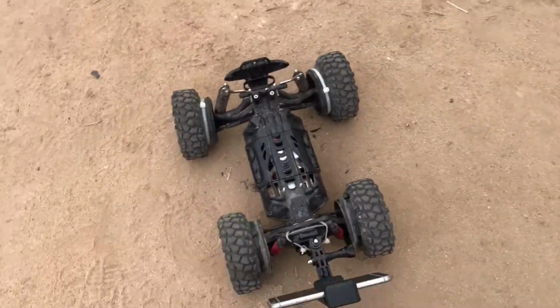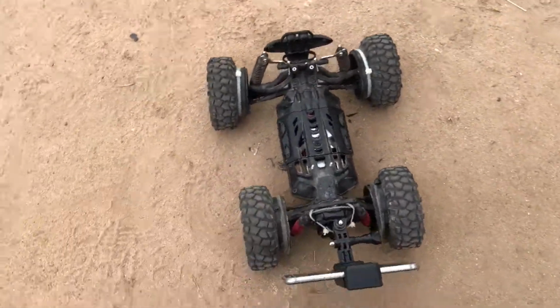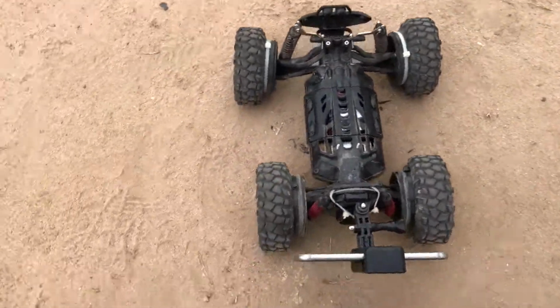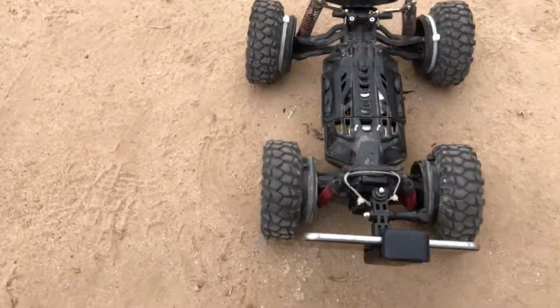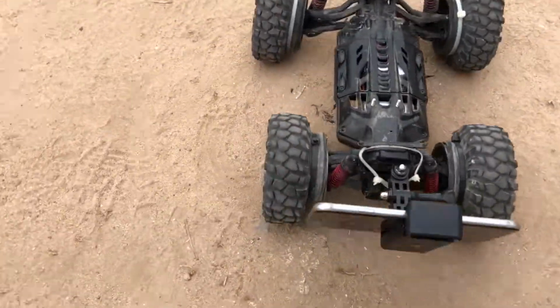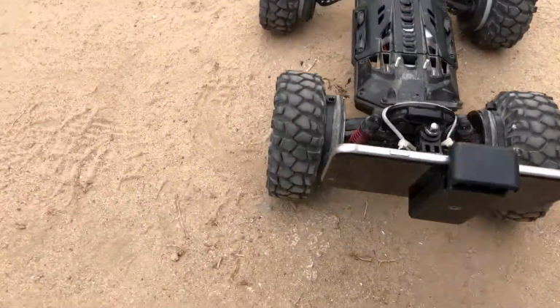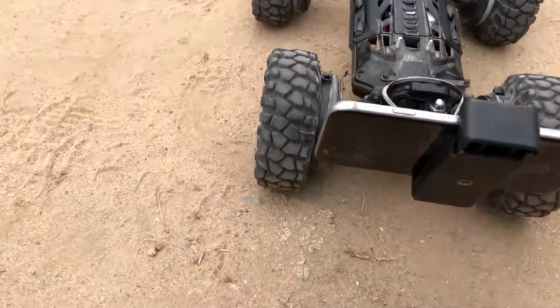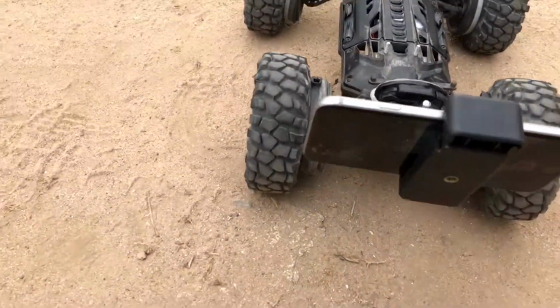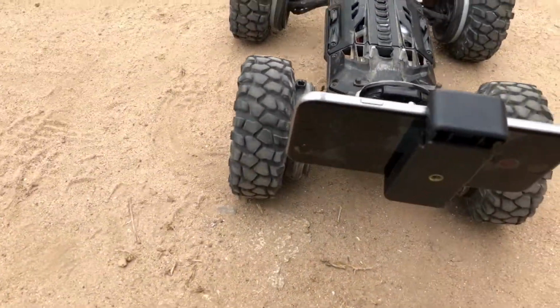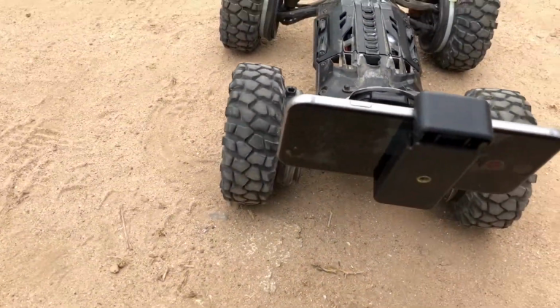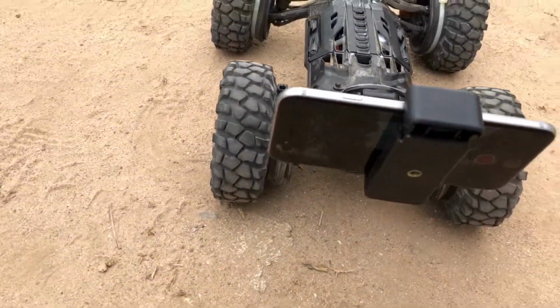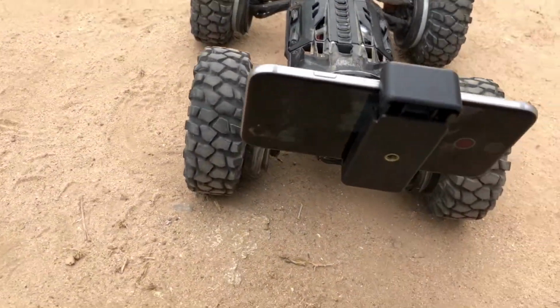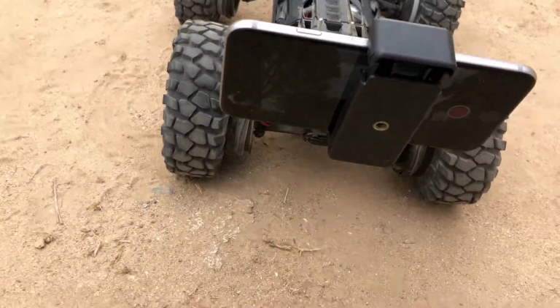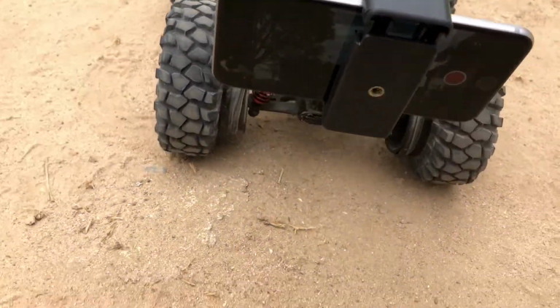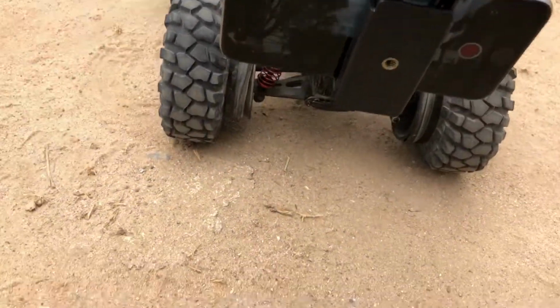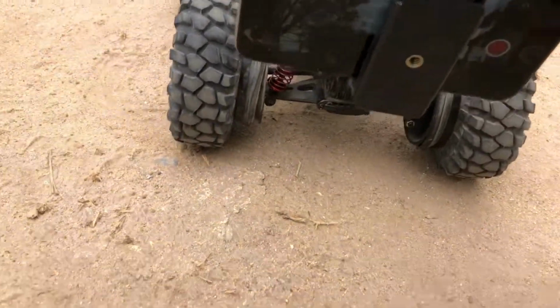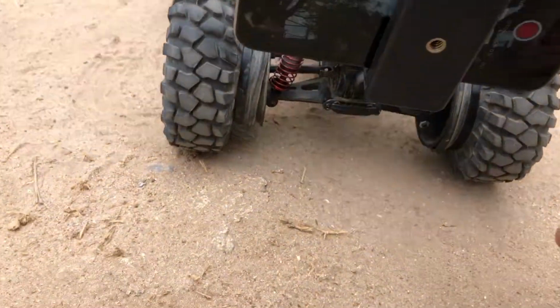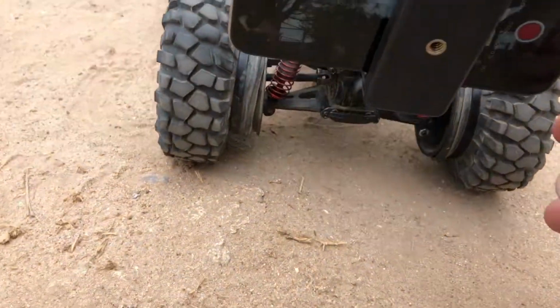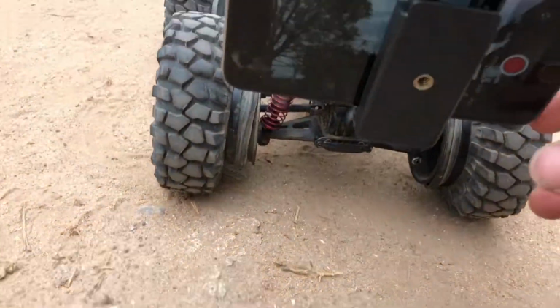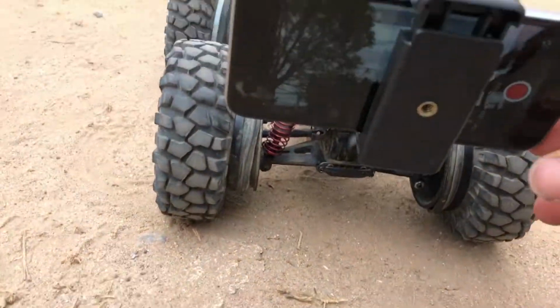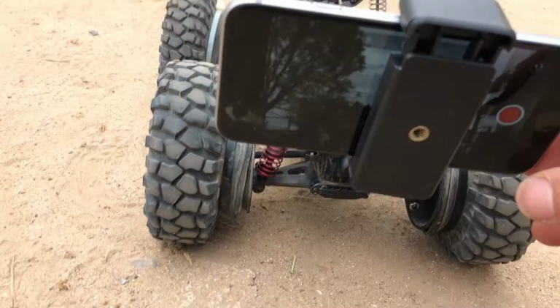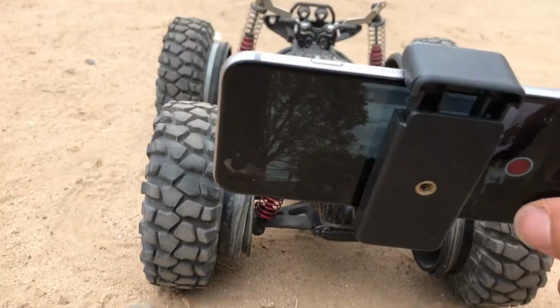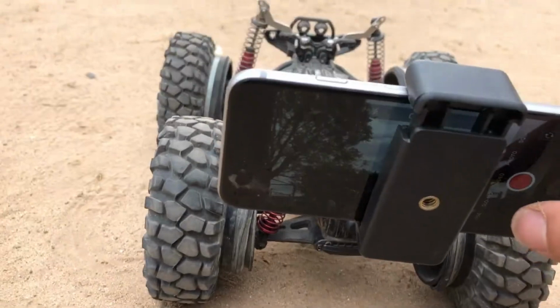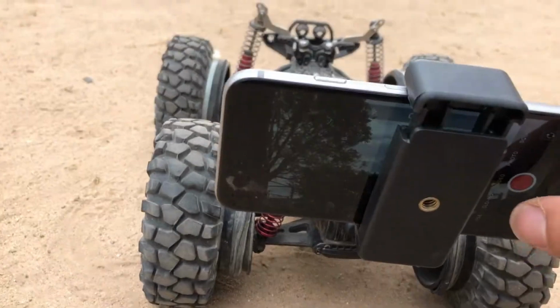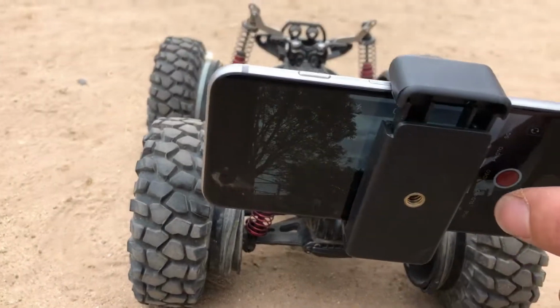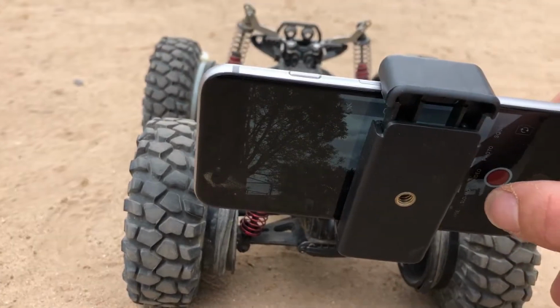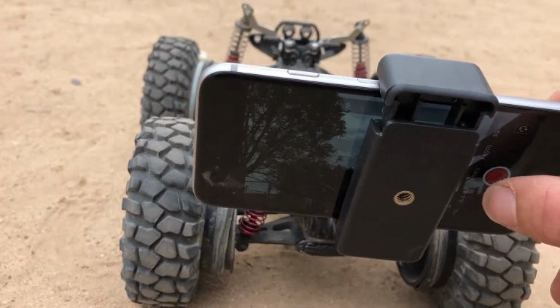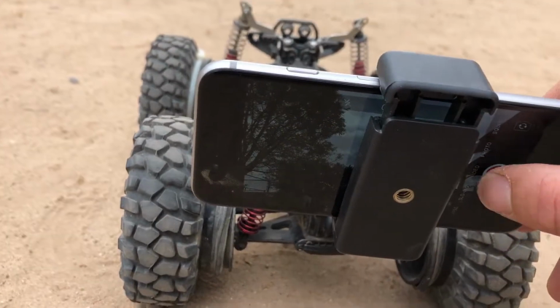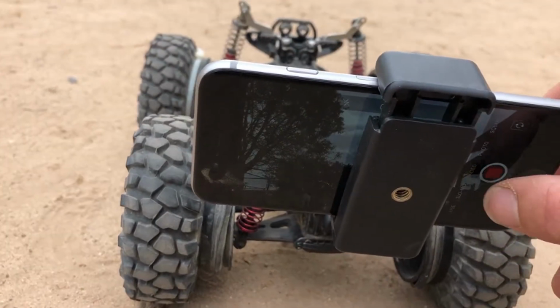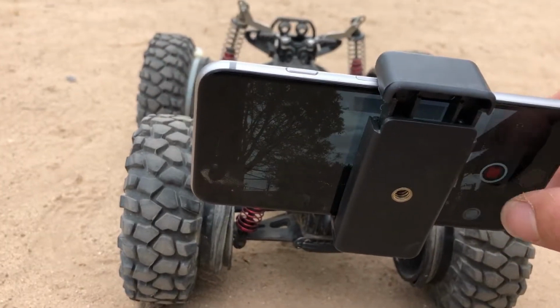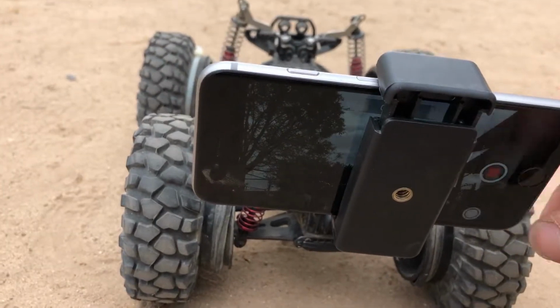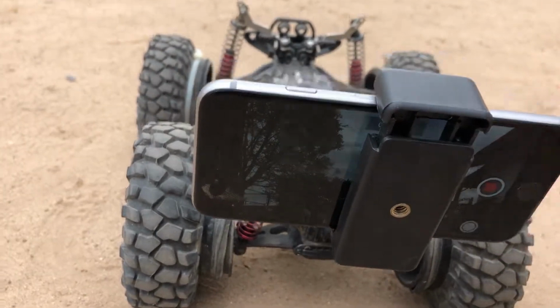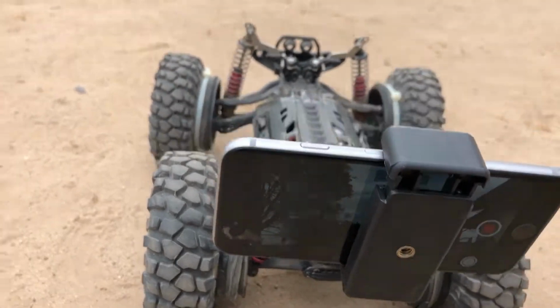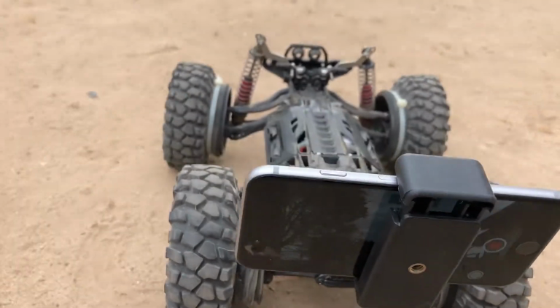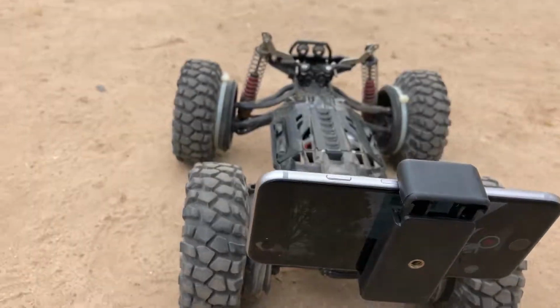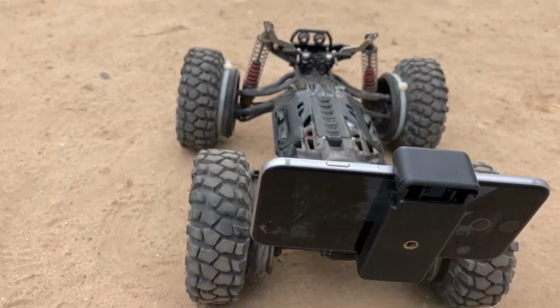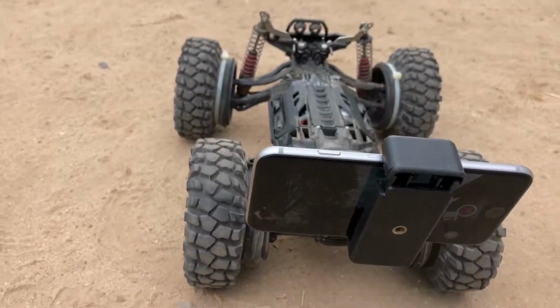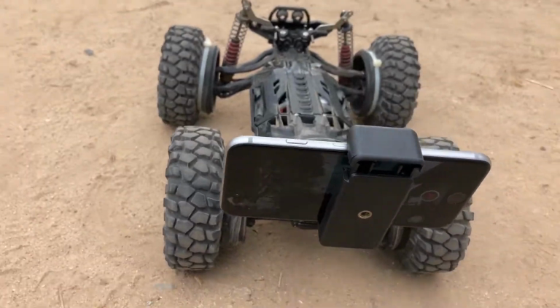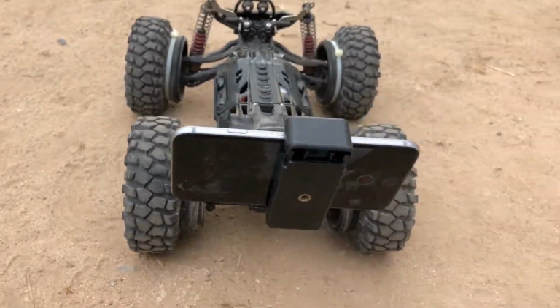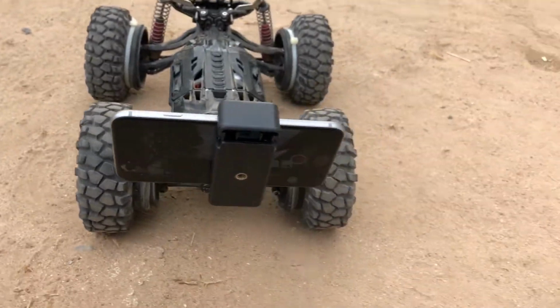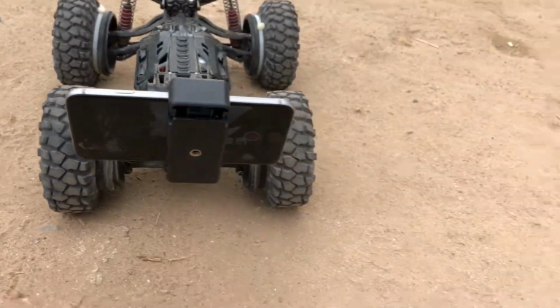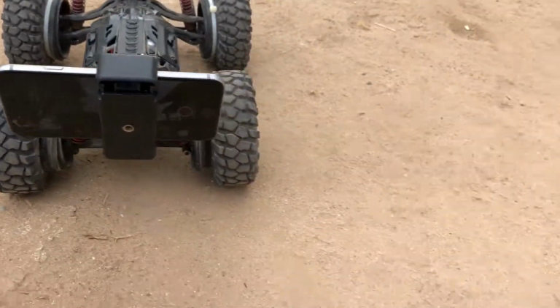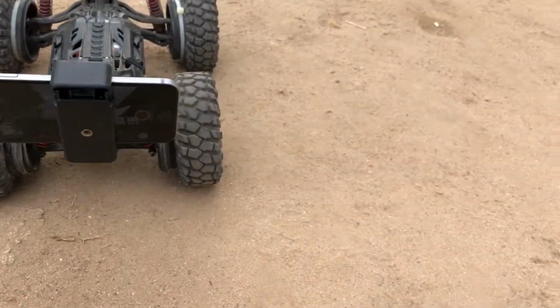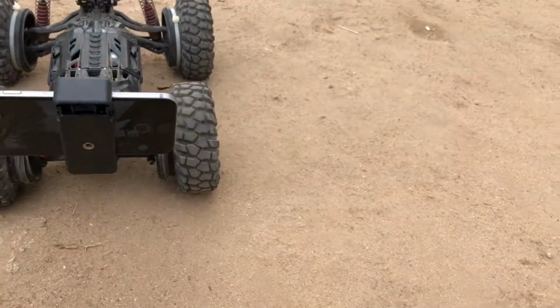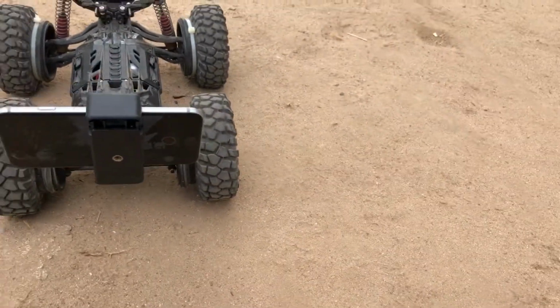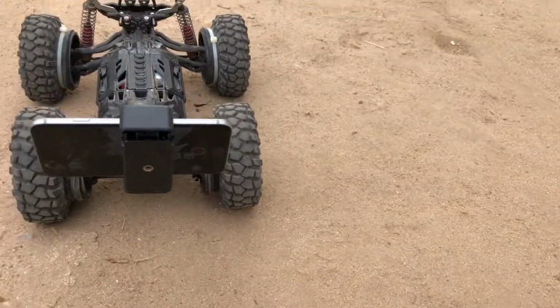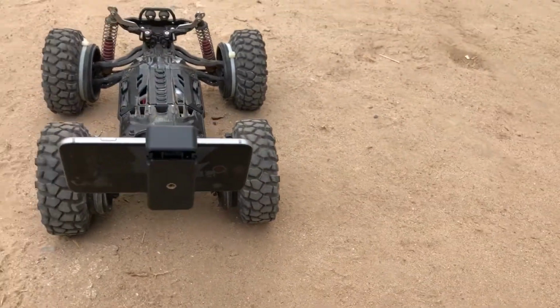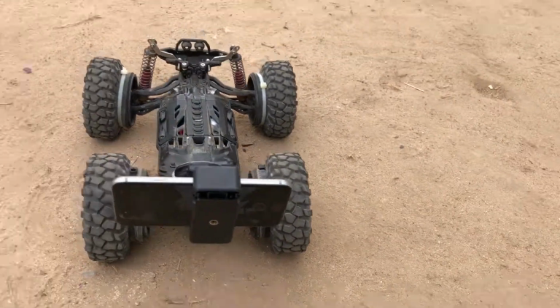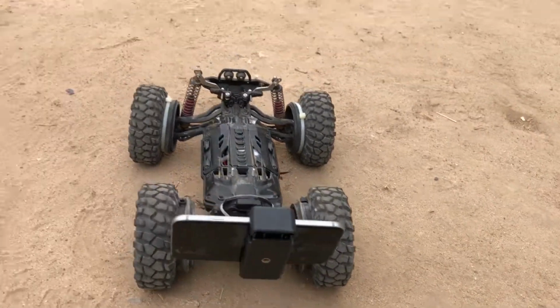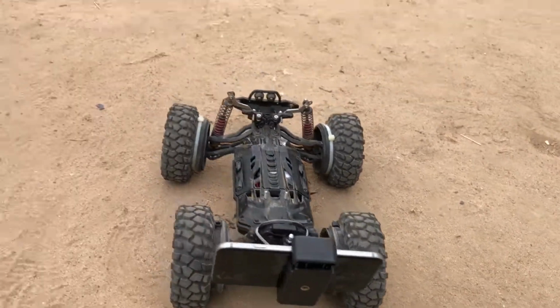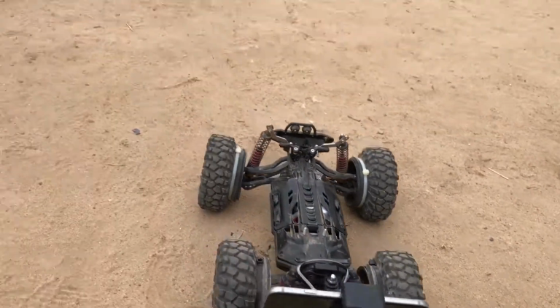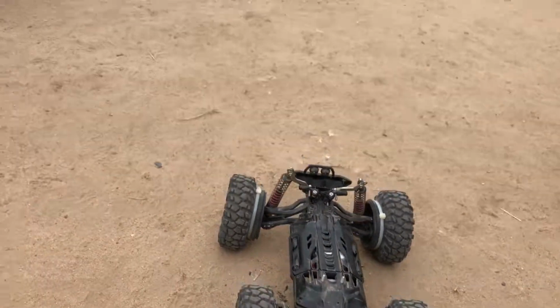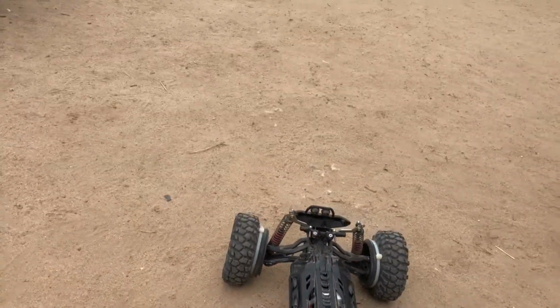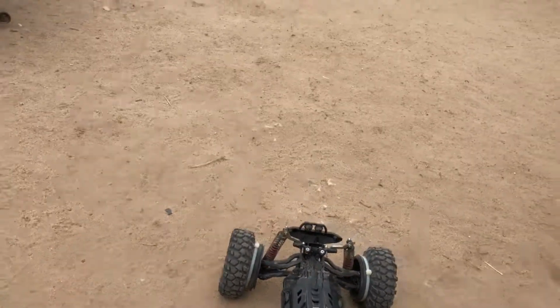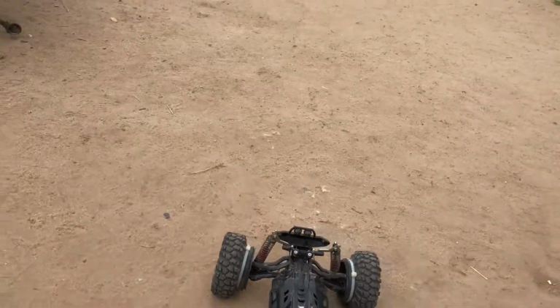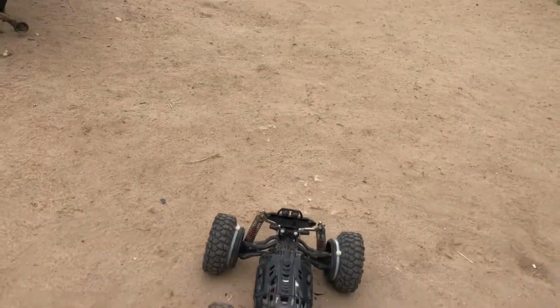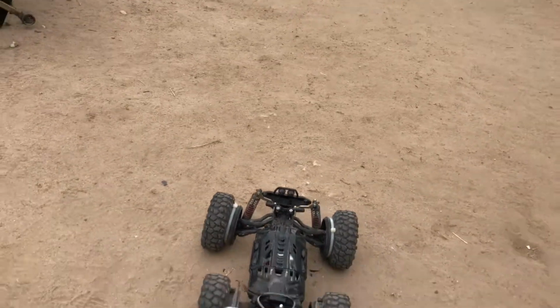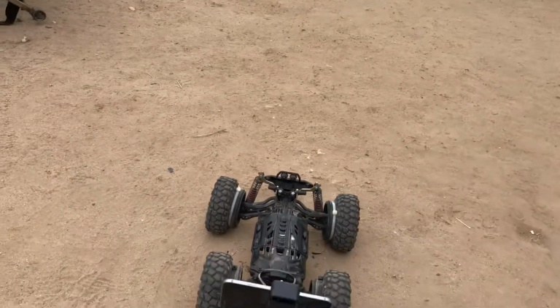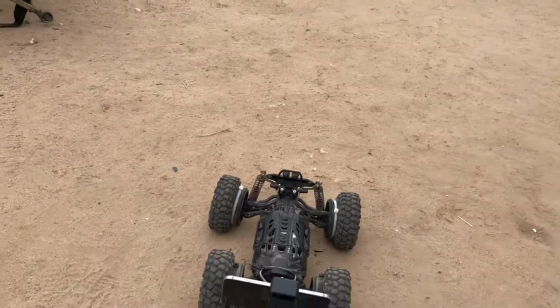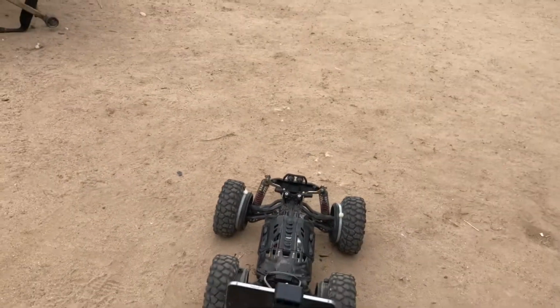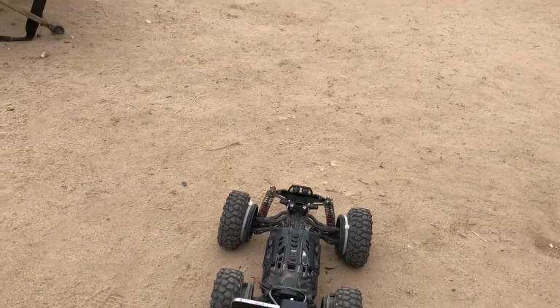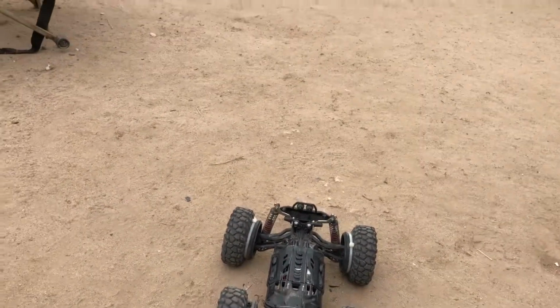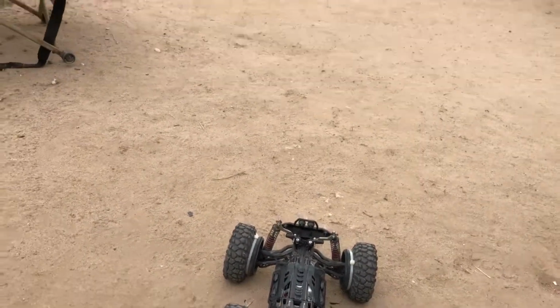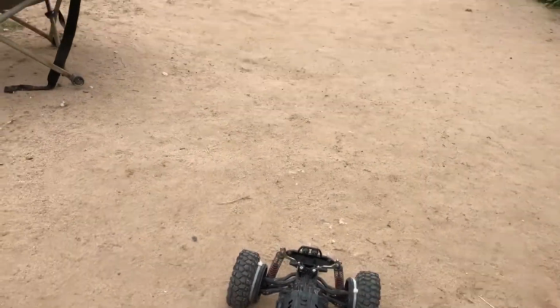Let me hit record on here. All right, I am recording. Let's go see what the dogs are doing.